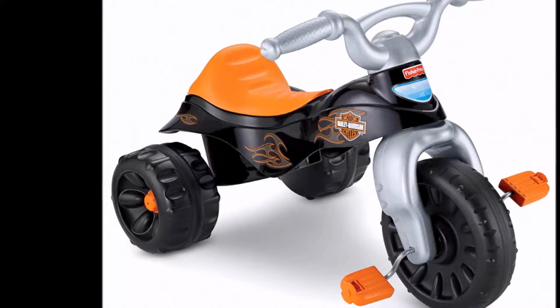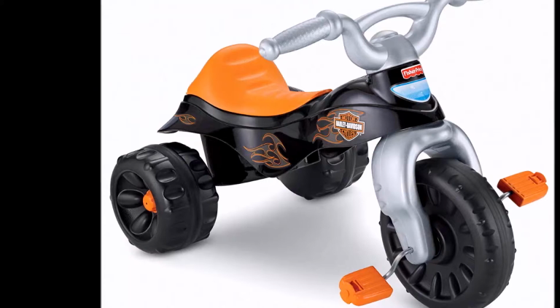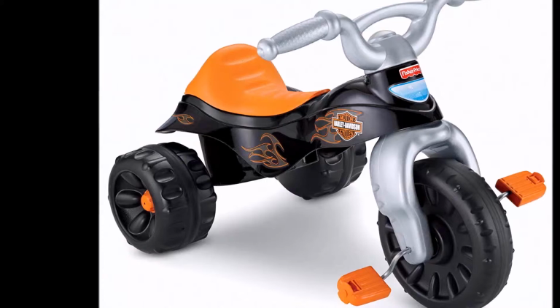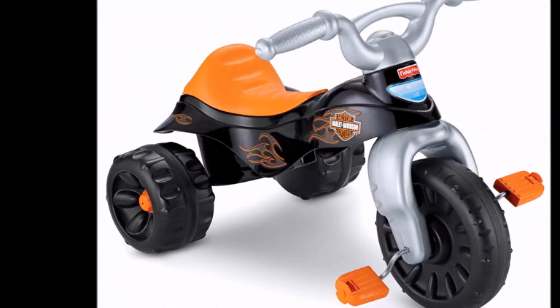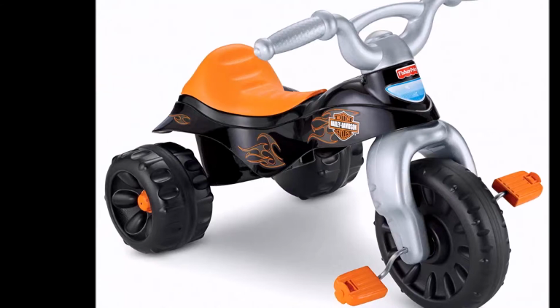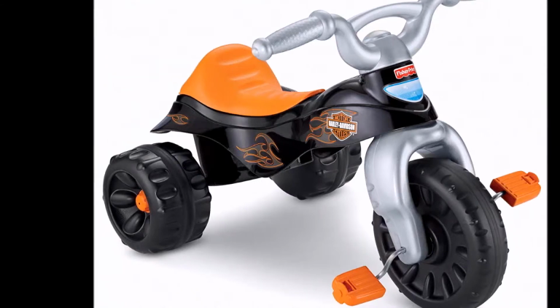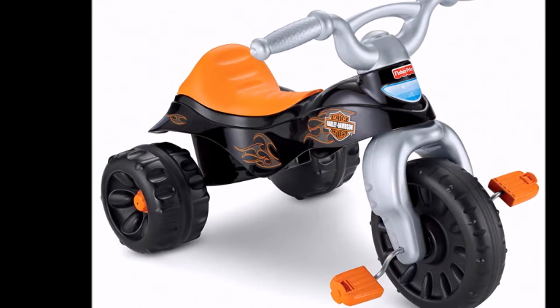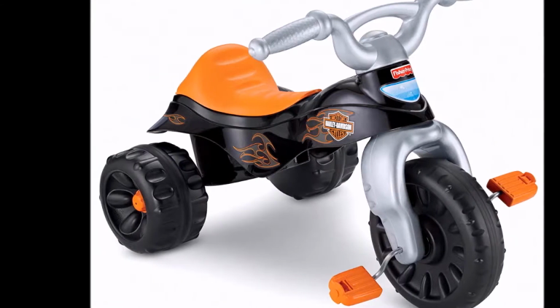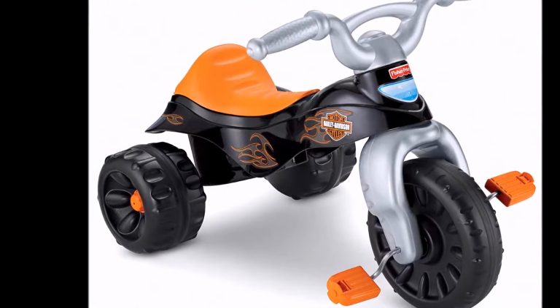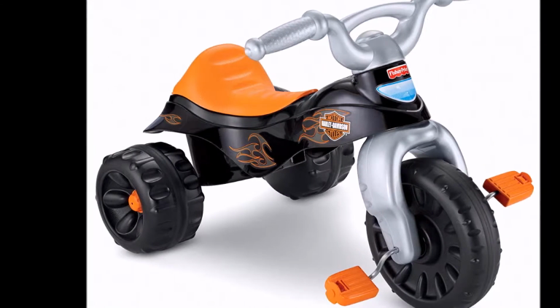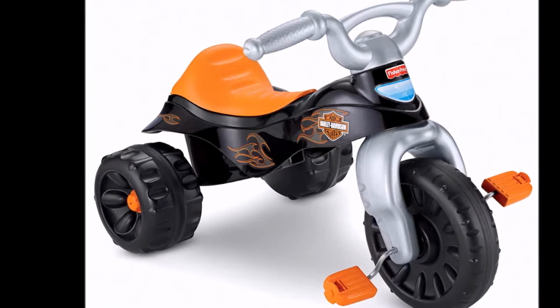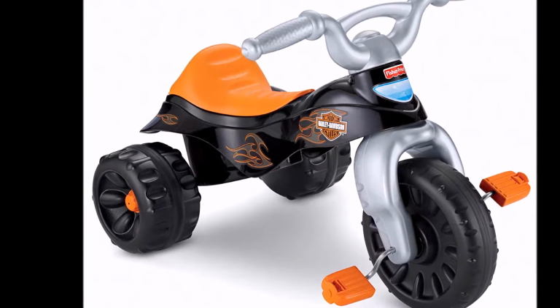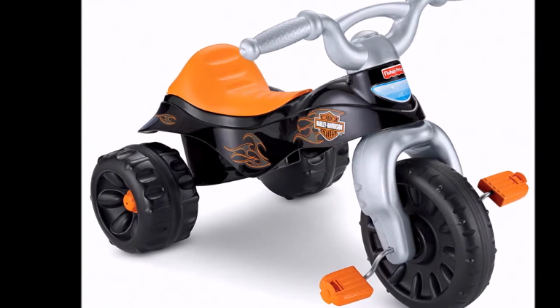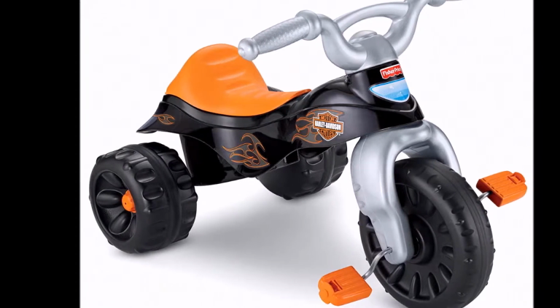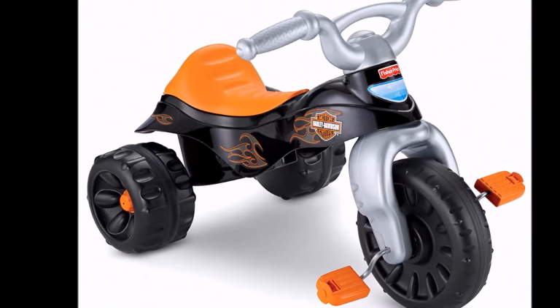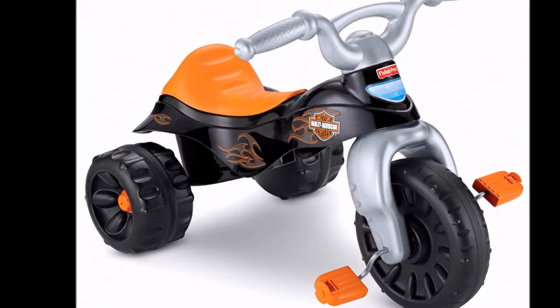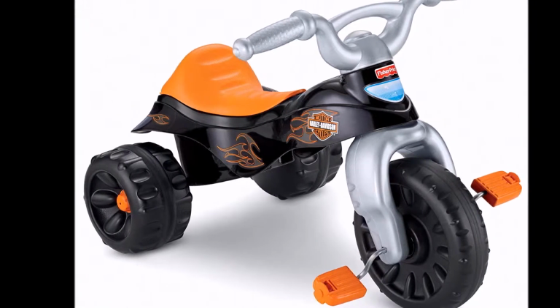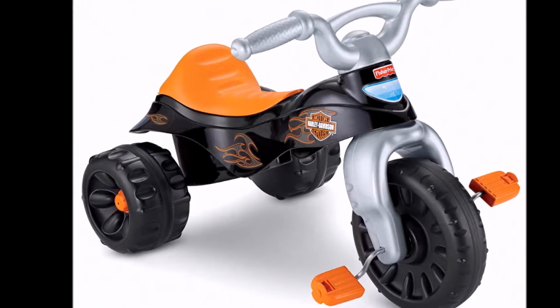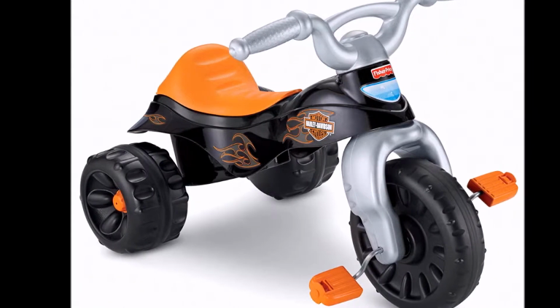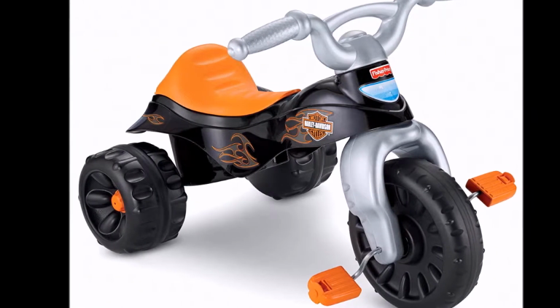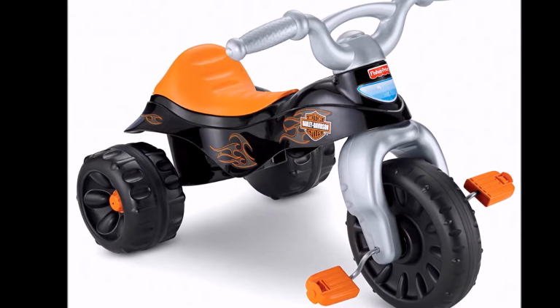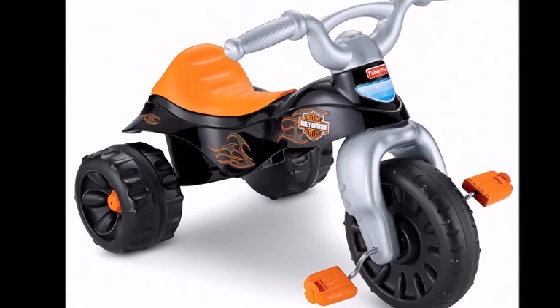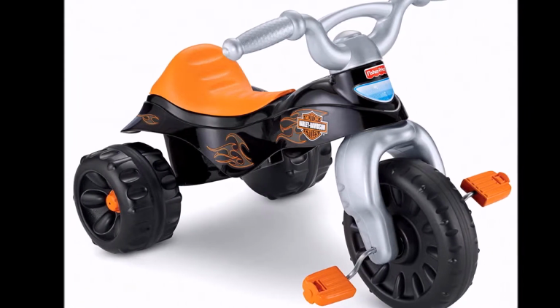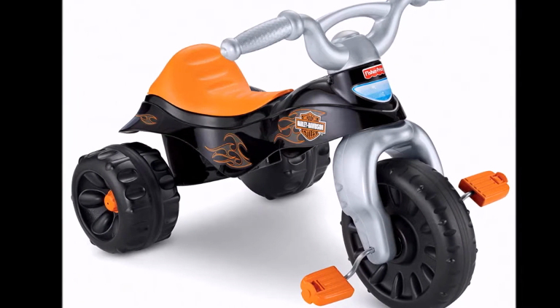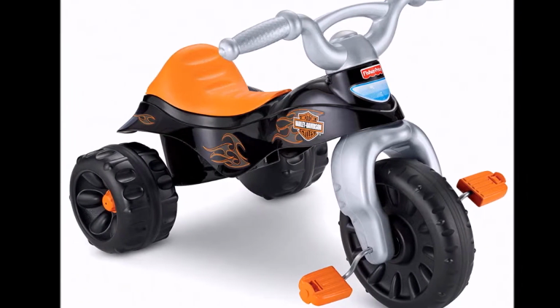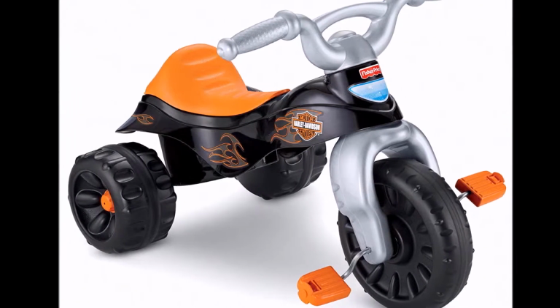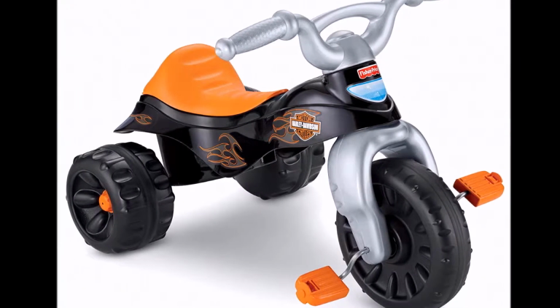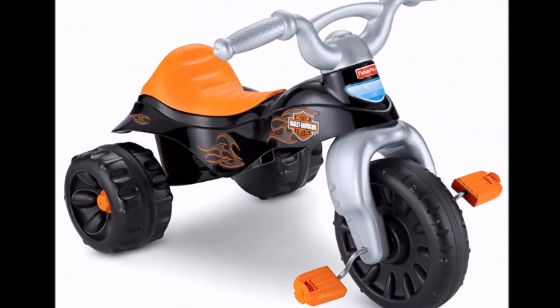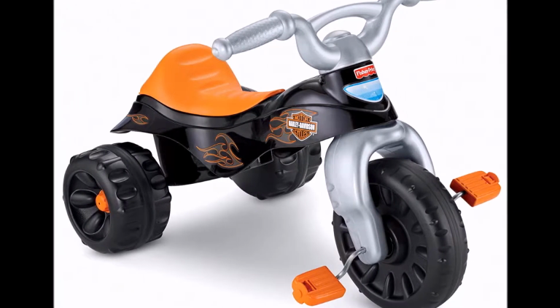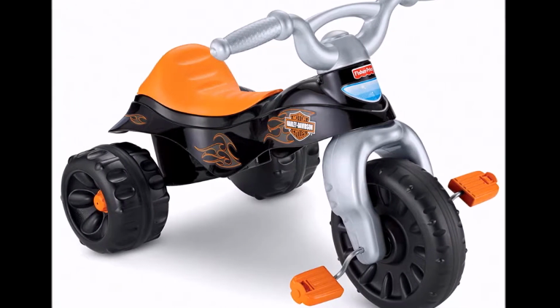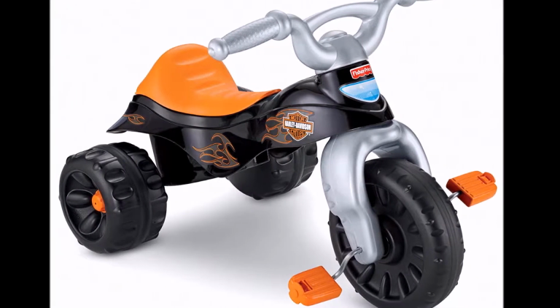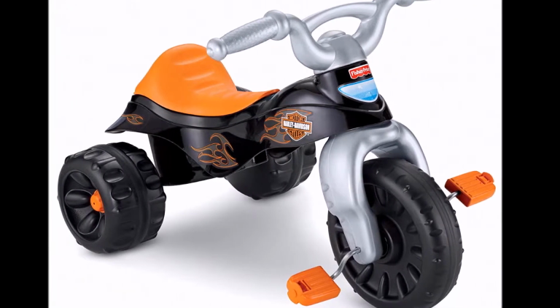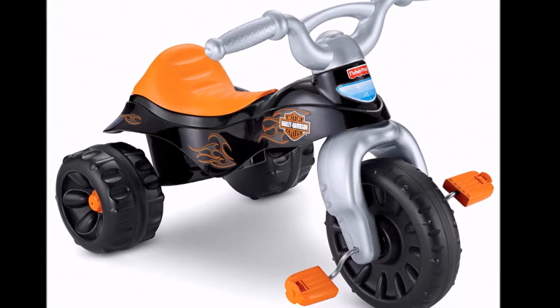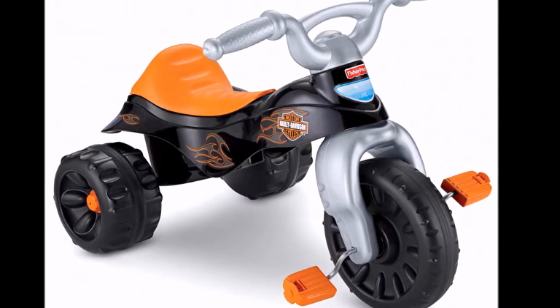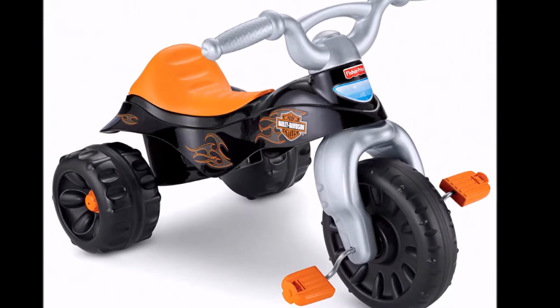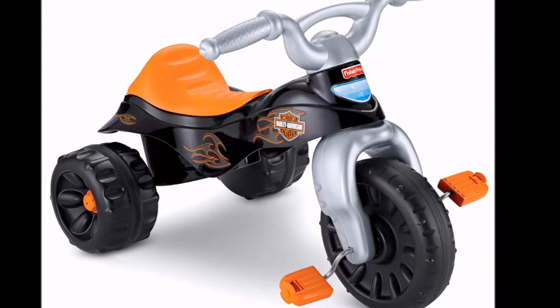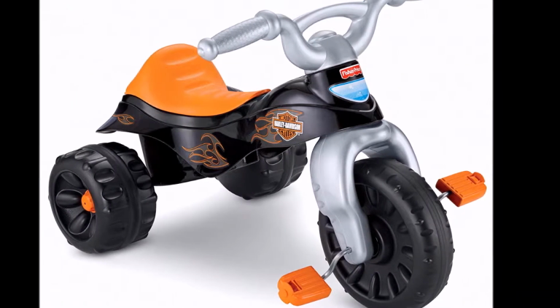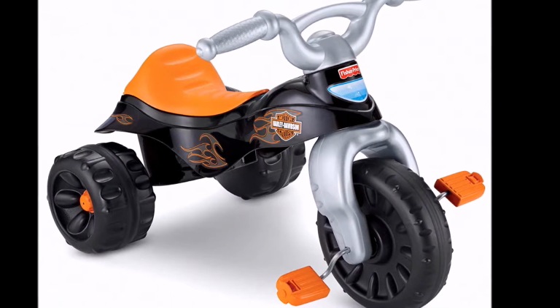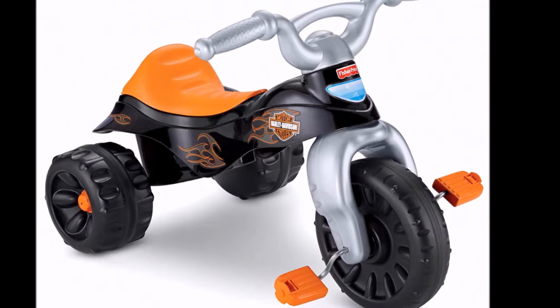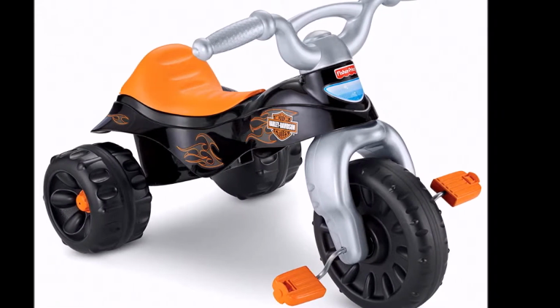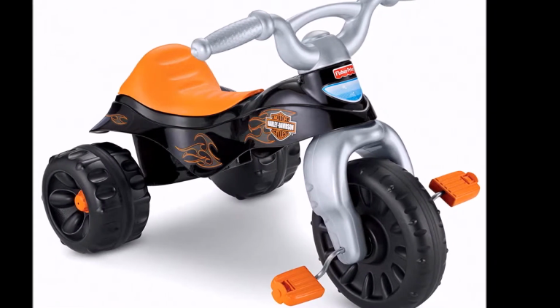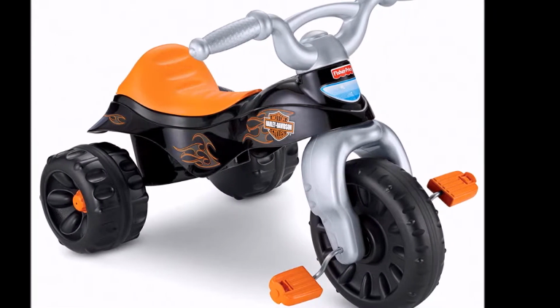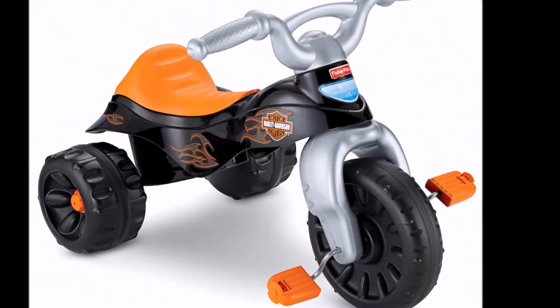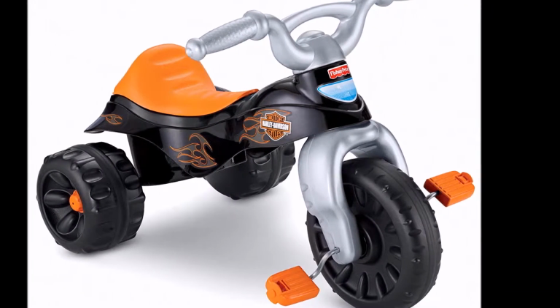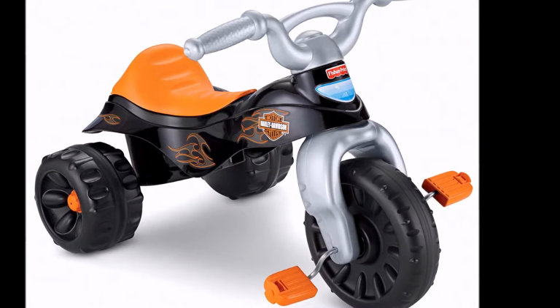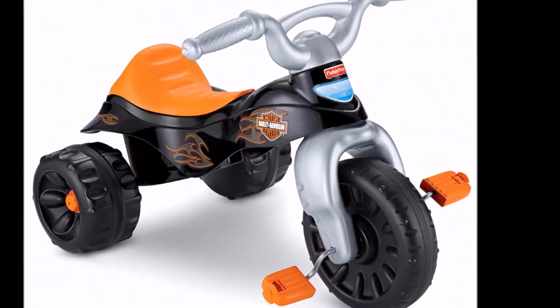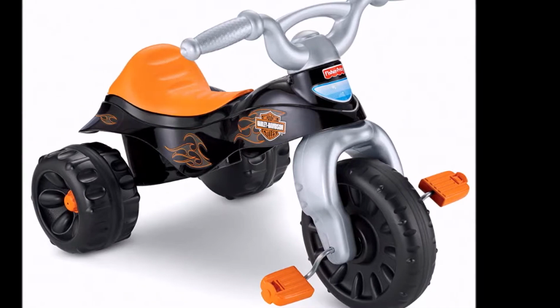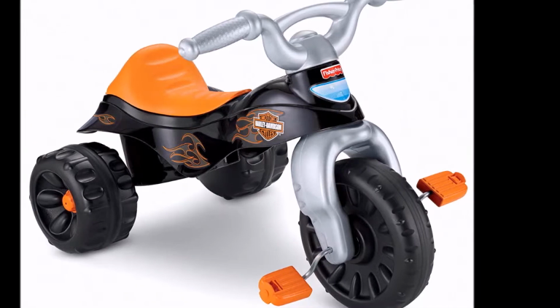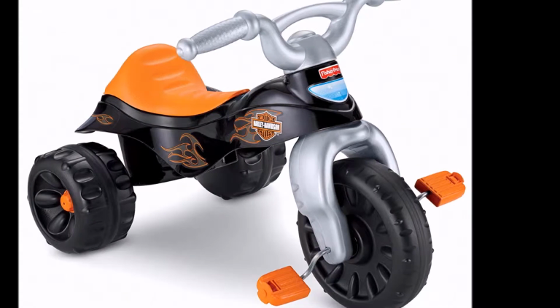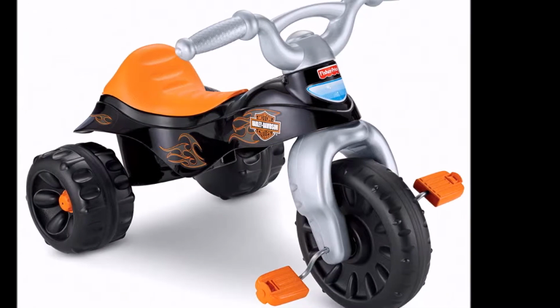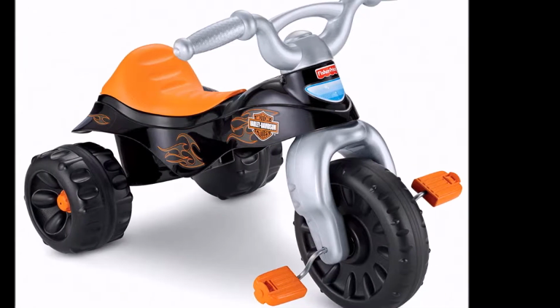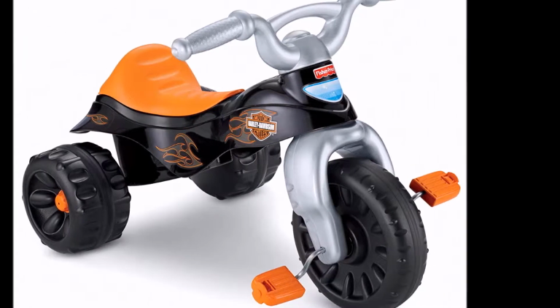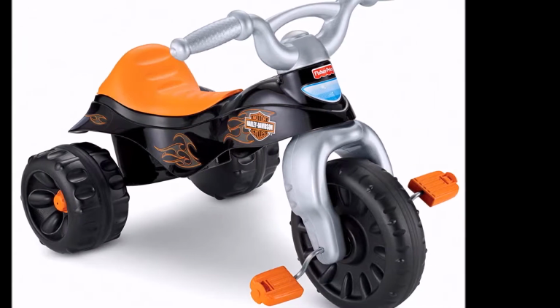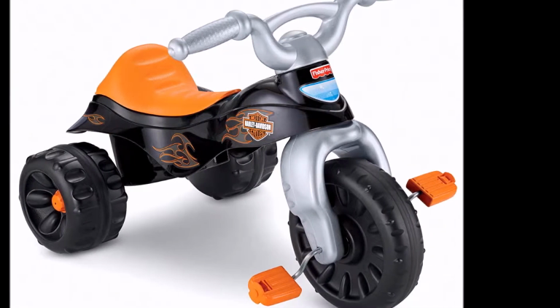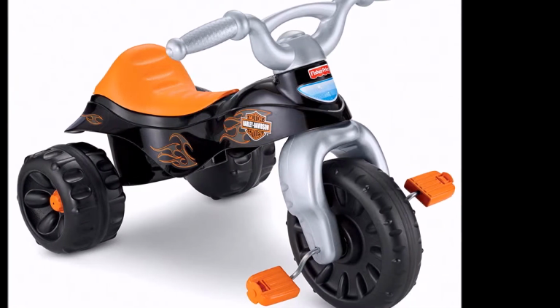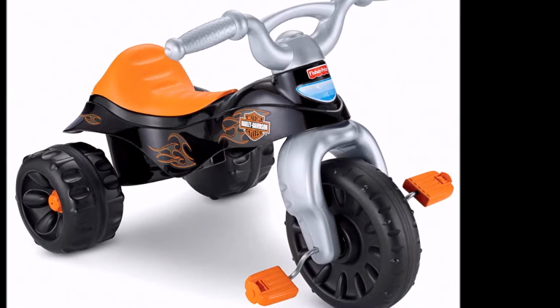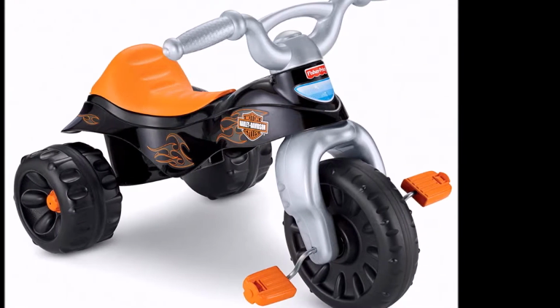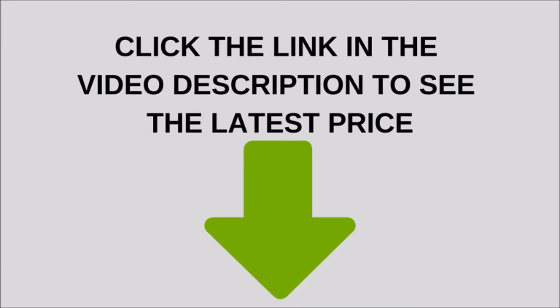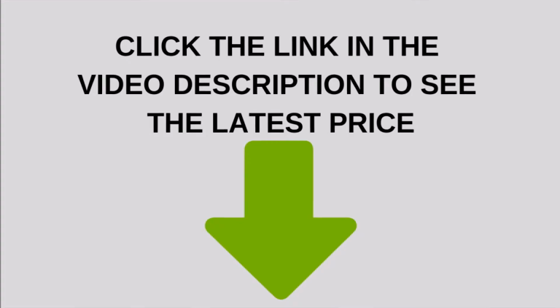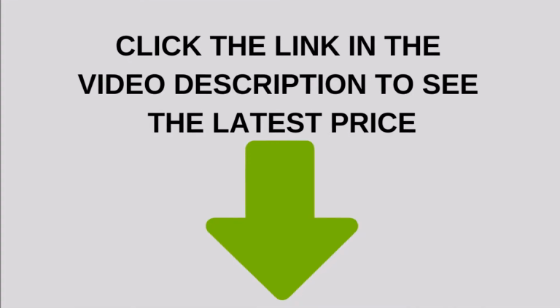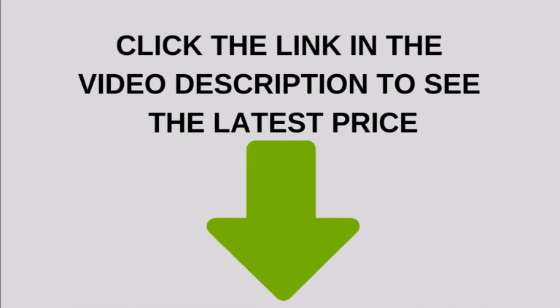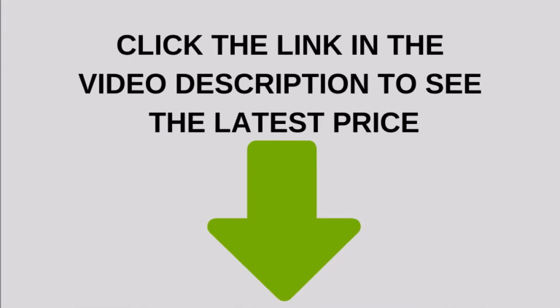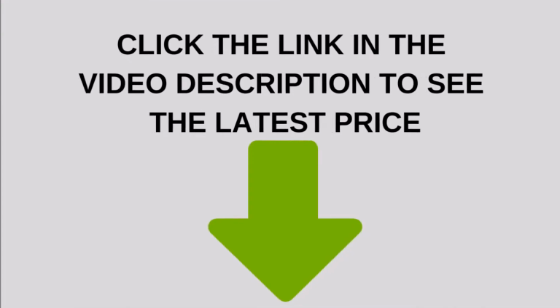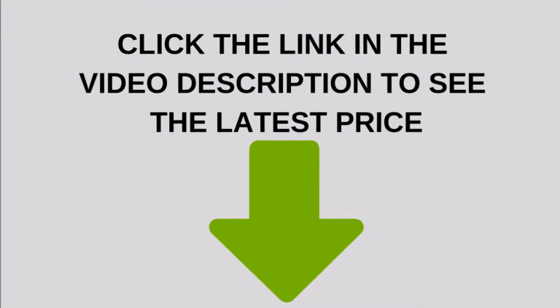Kids will love cruising along on this Harley-Davidson-styled tricycle with durable and rugged tires that help take them wherever they want to go.